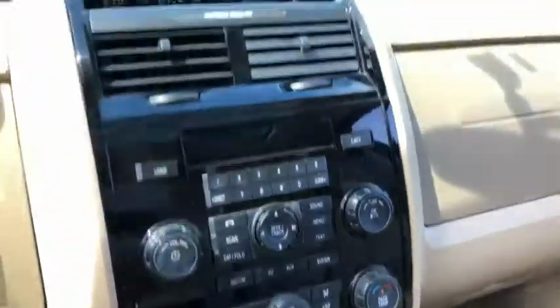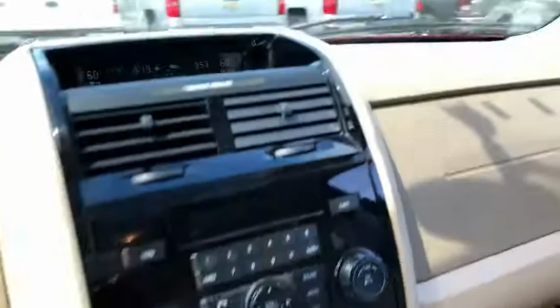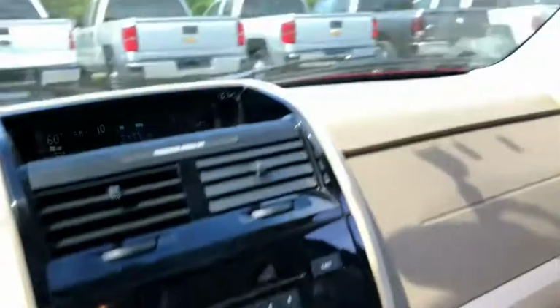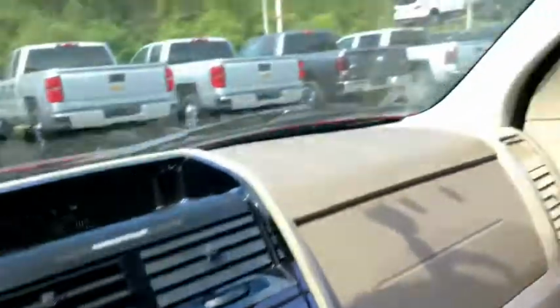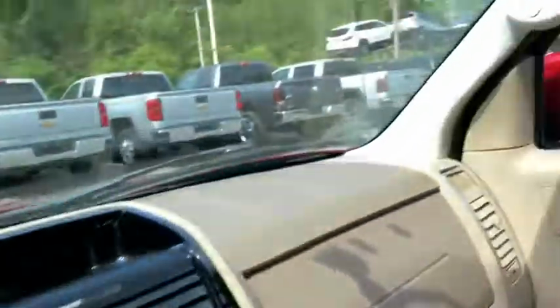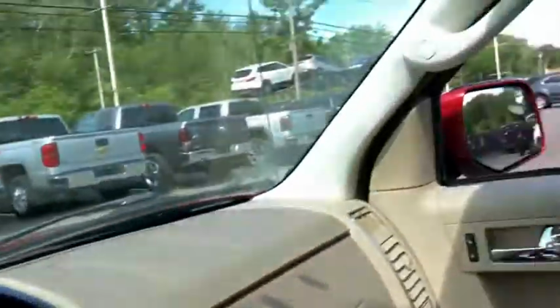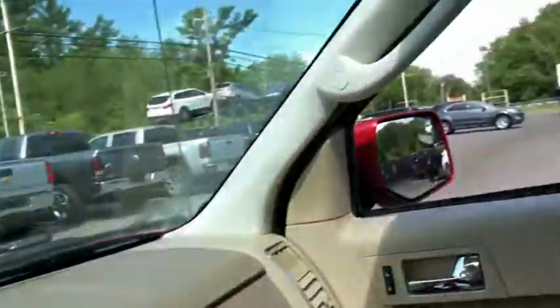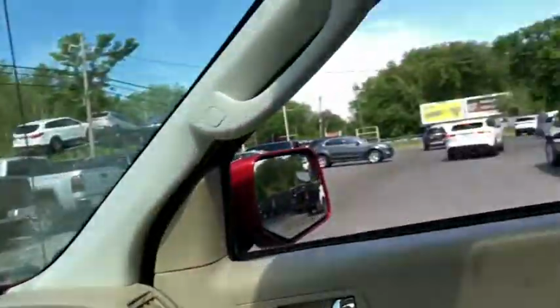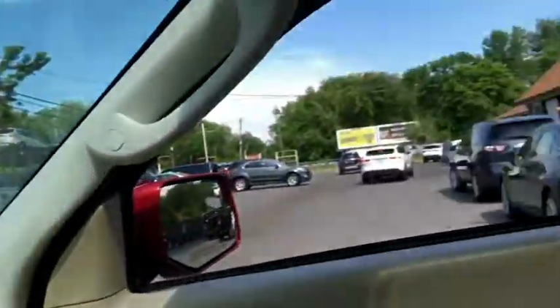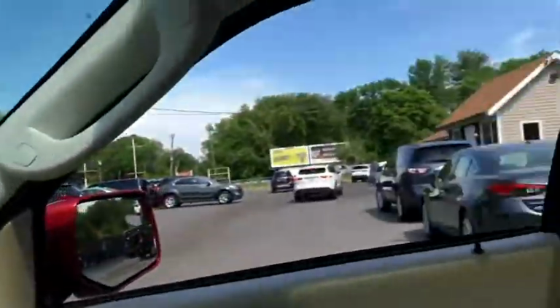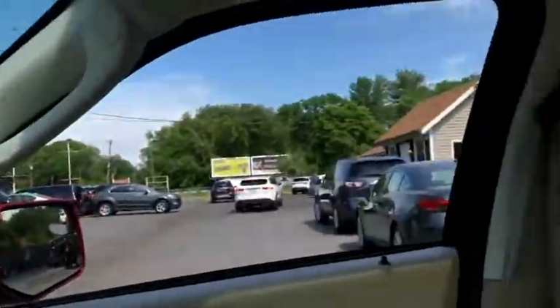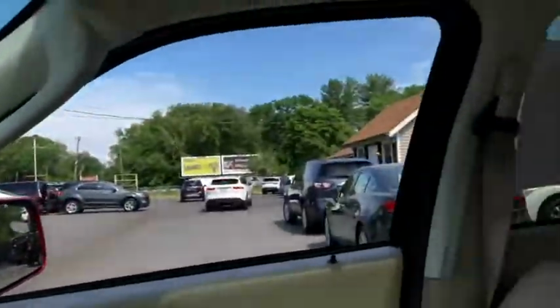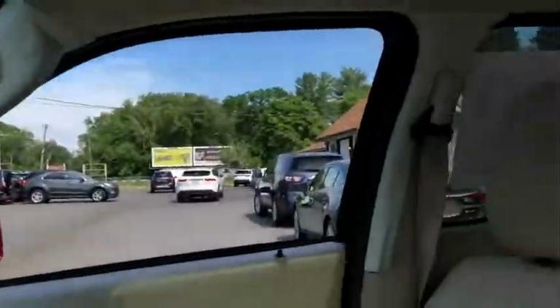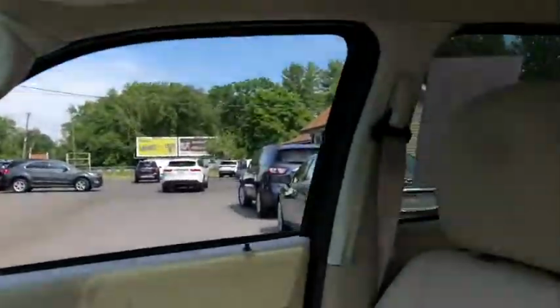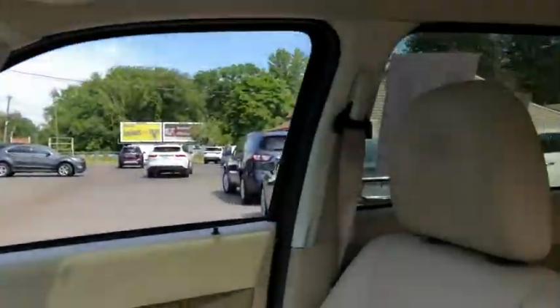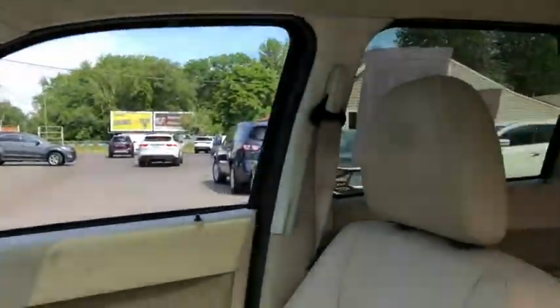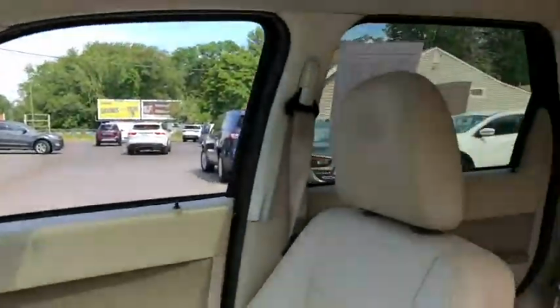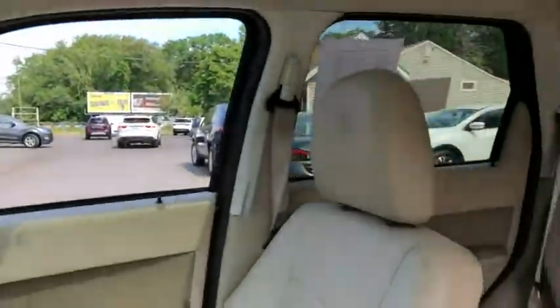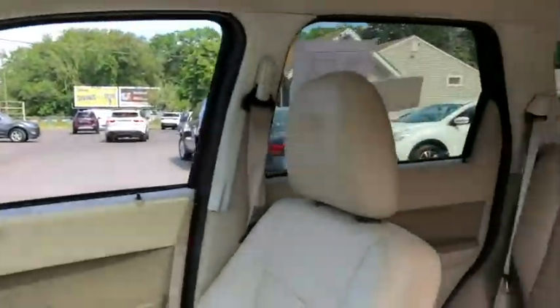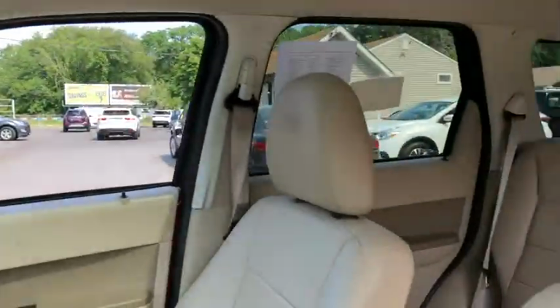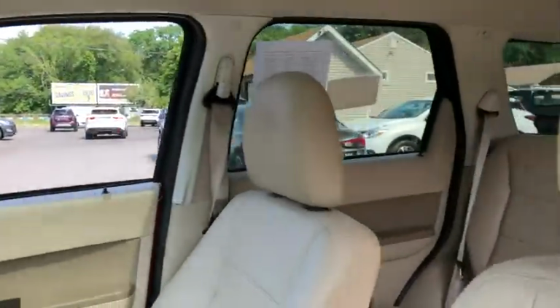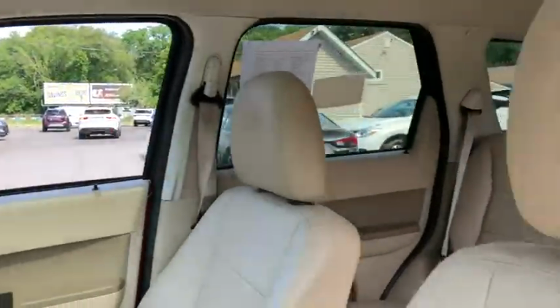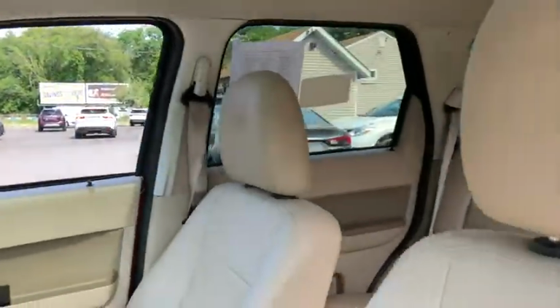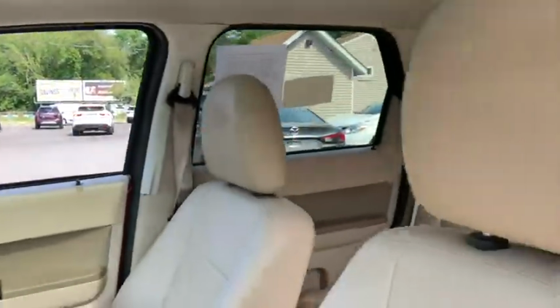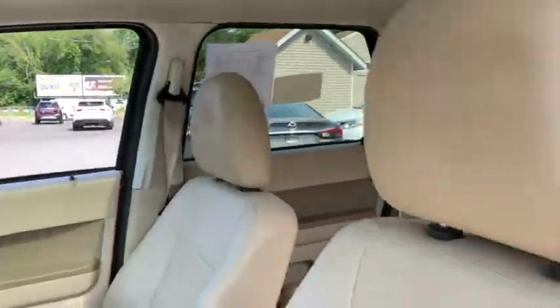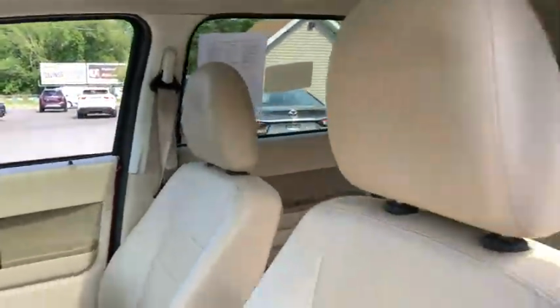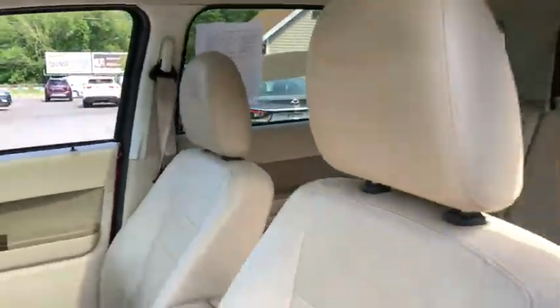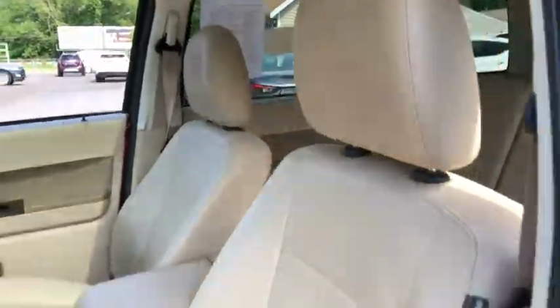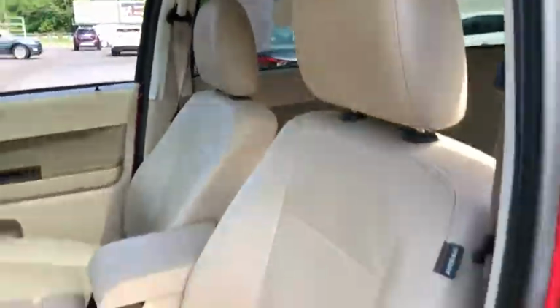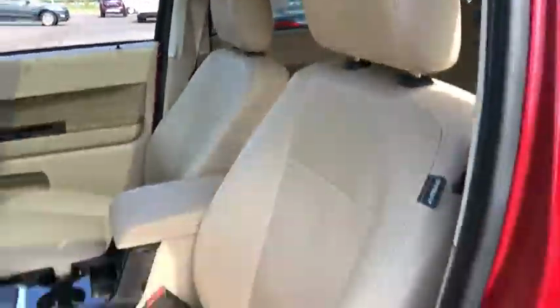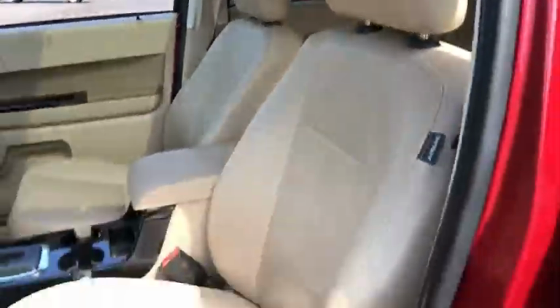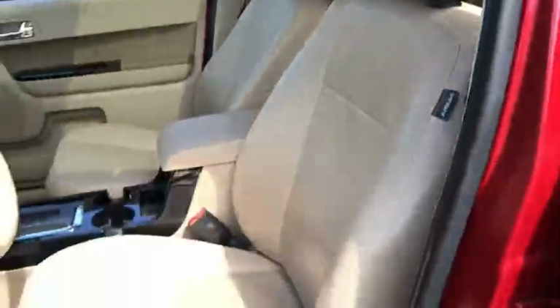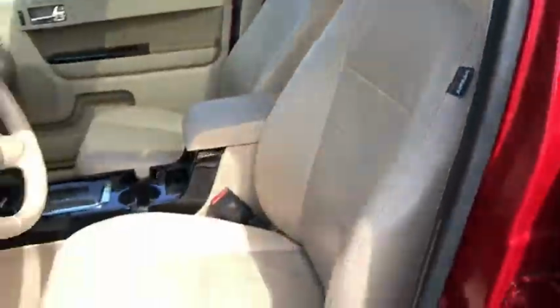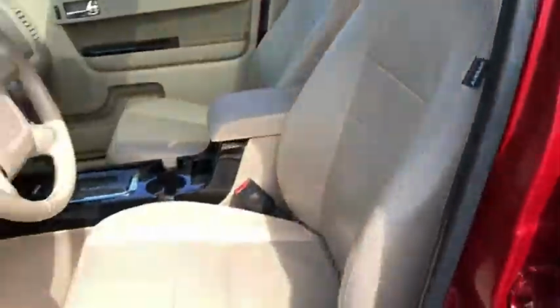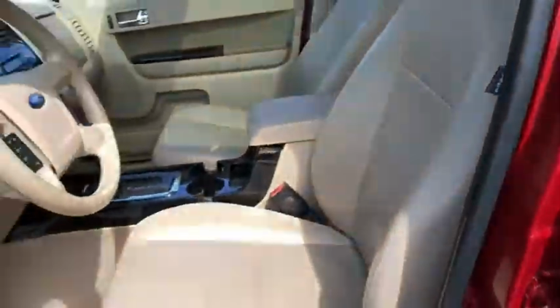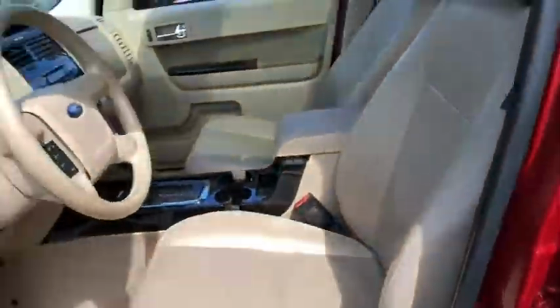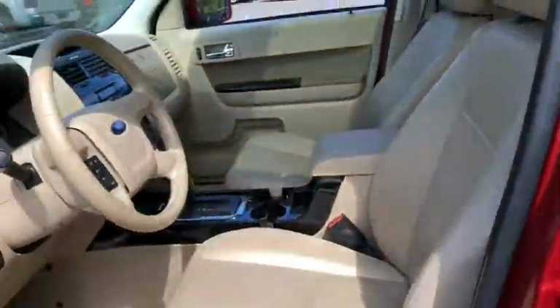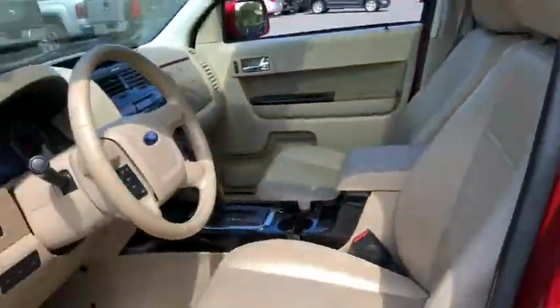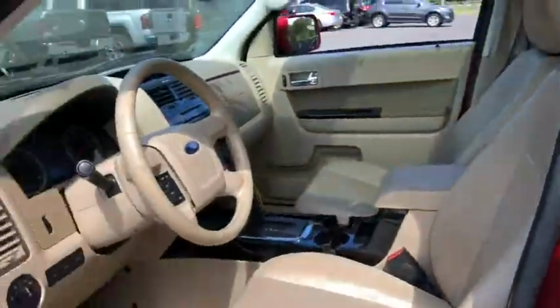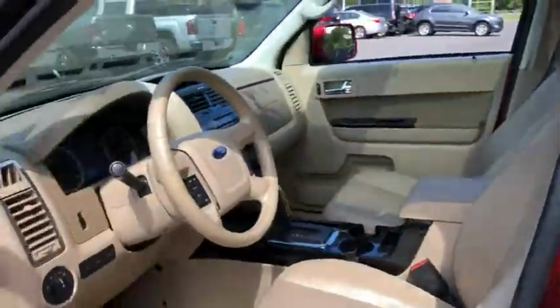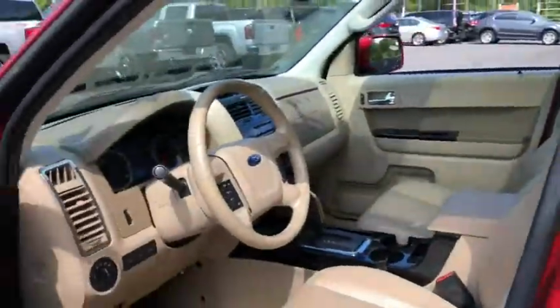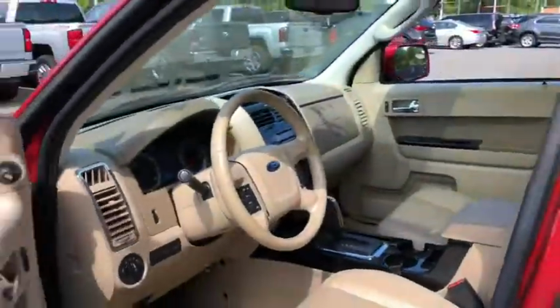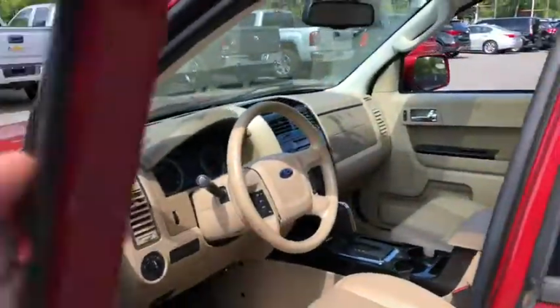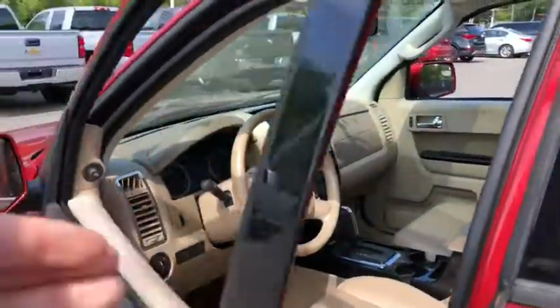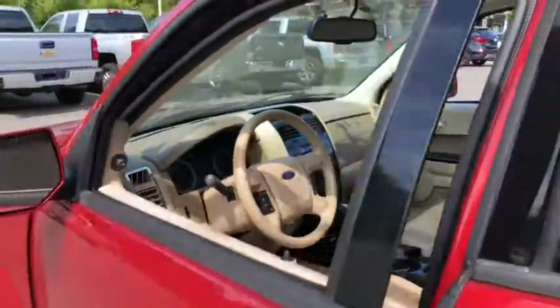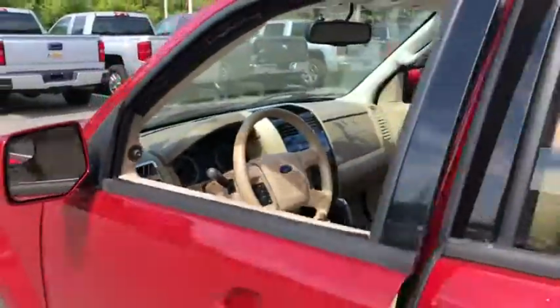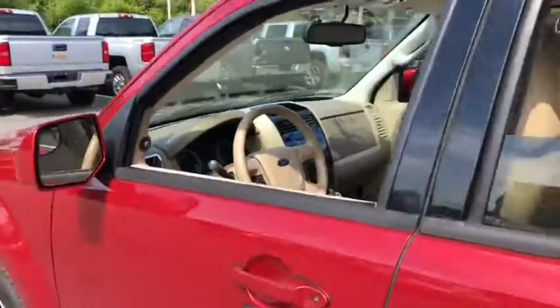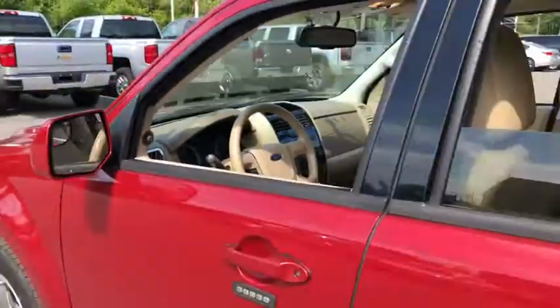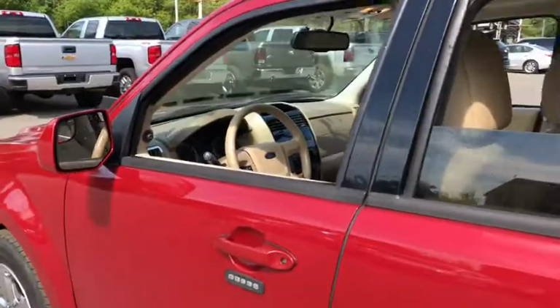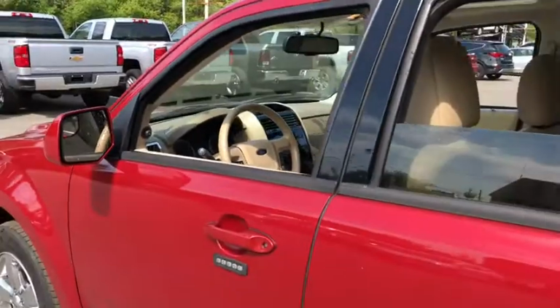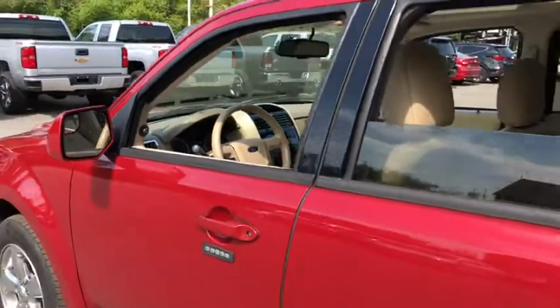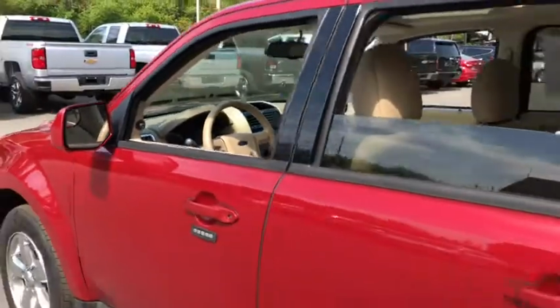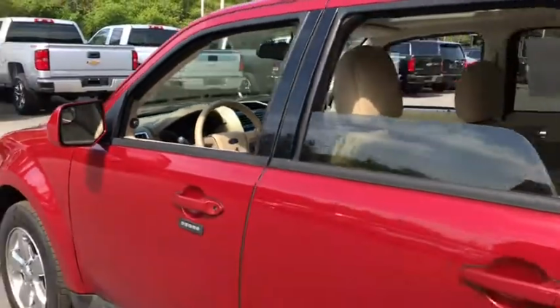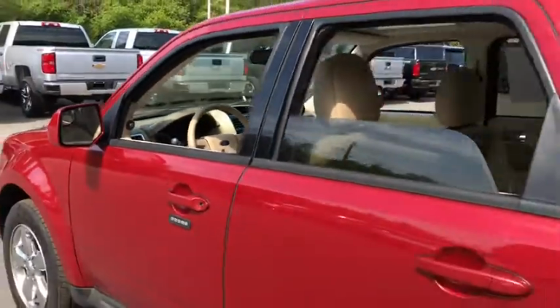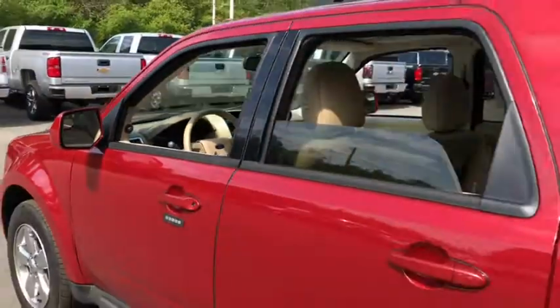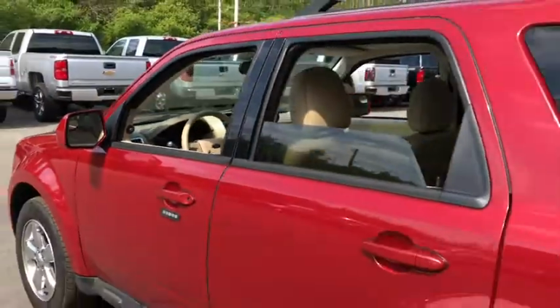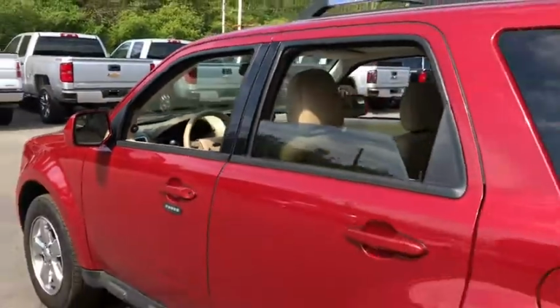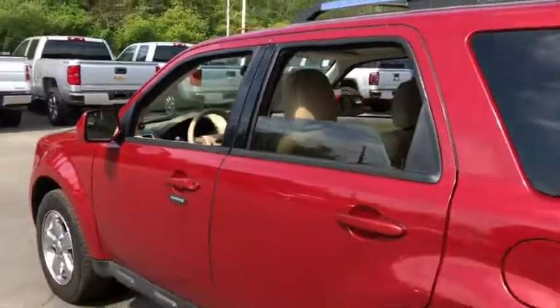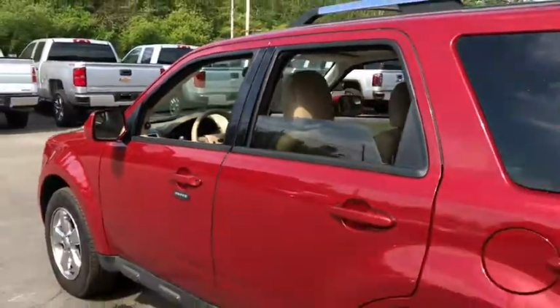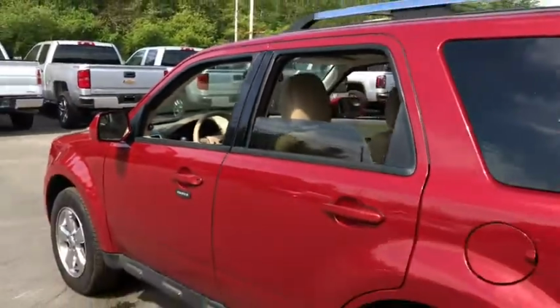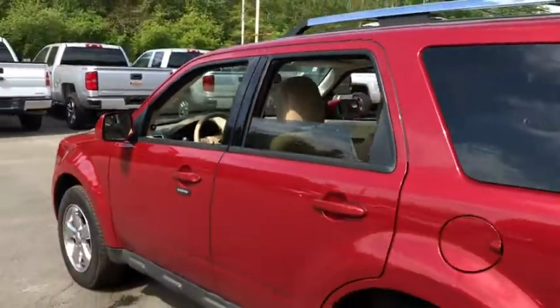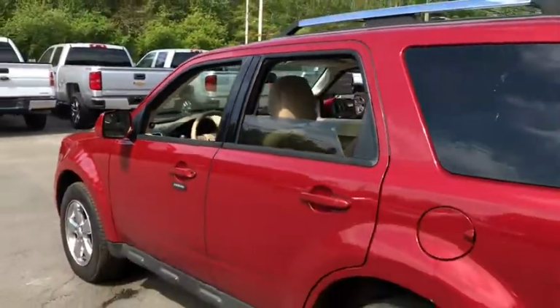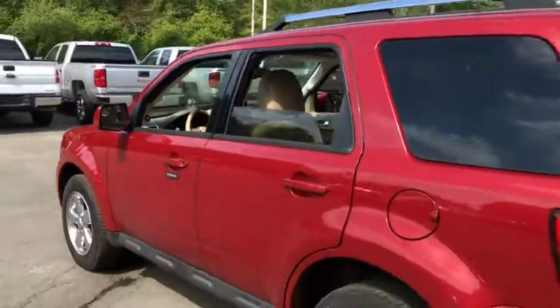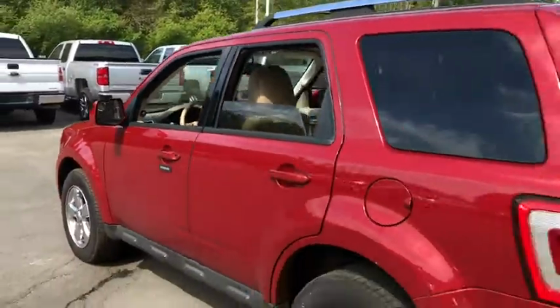Privacy glass, power heated outside mirrors, roof rack. This vehicle qualifies for Carfax buyback guarantee.